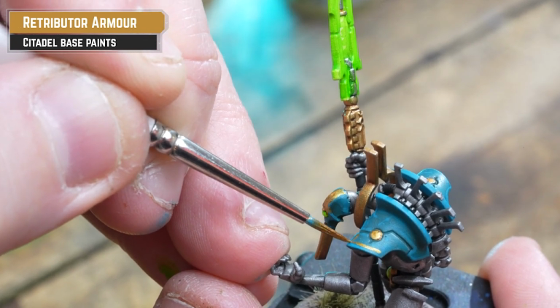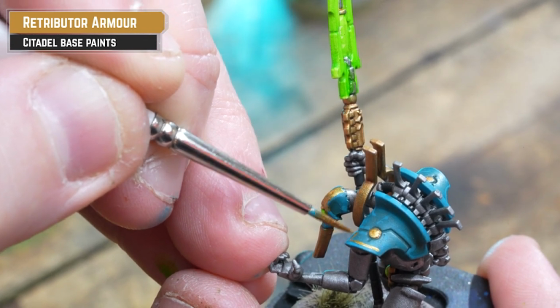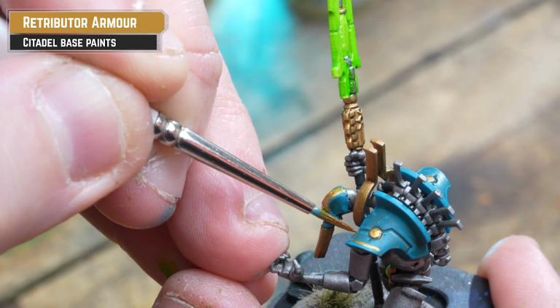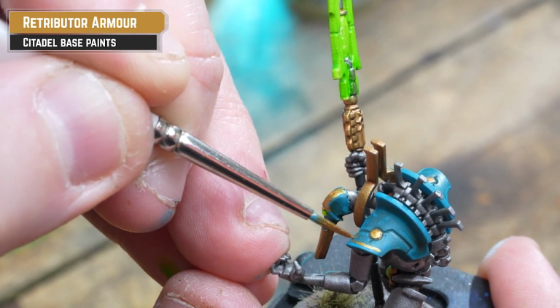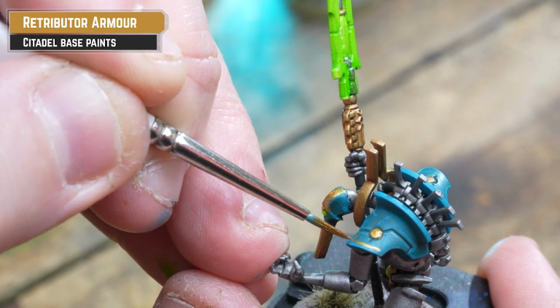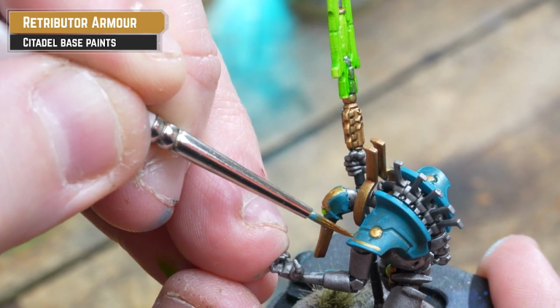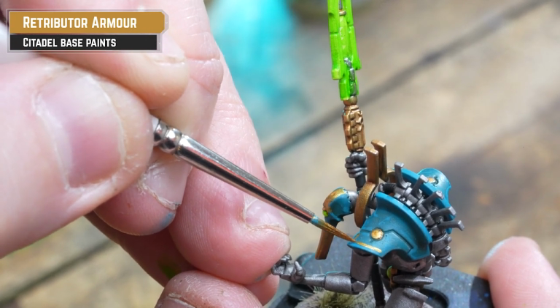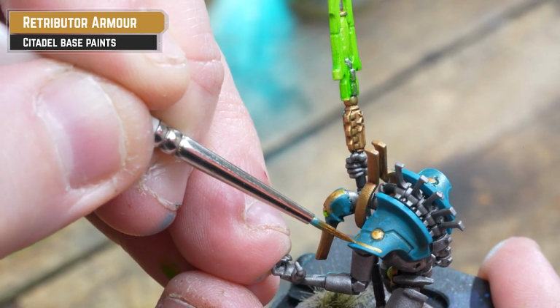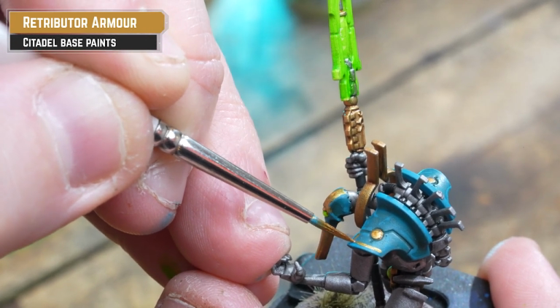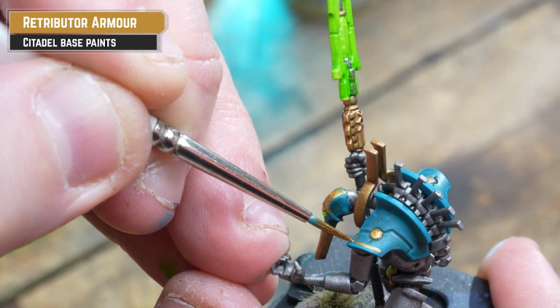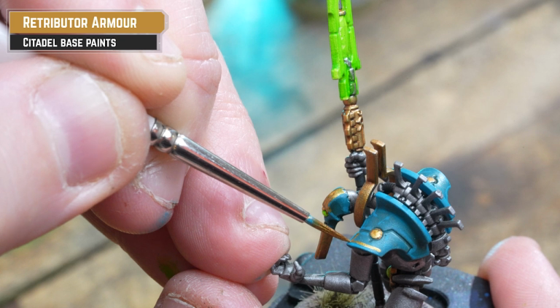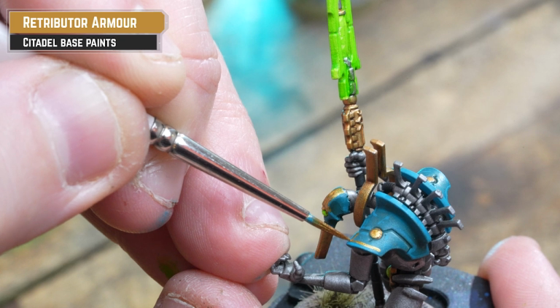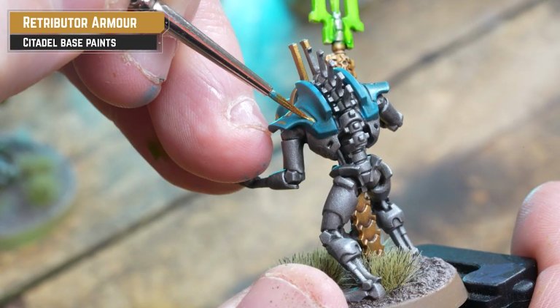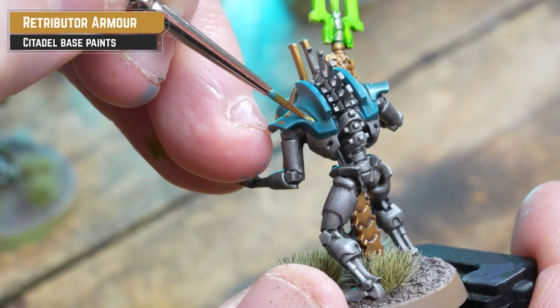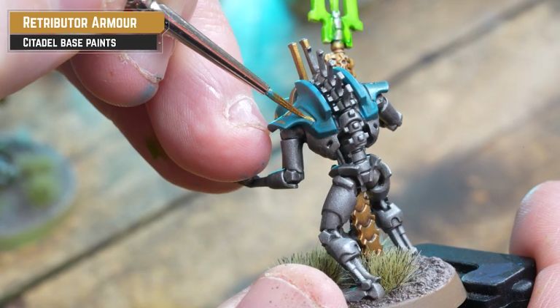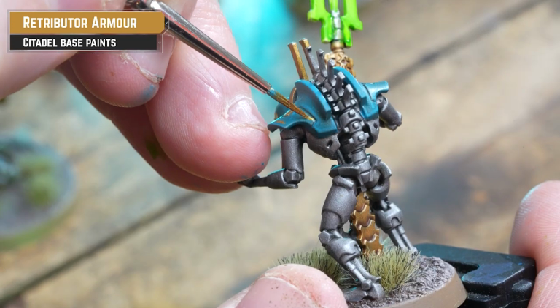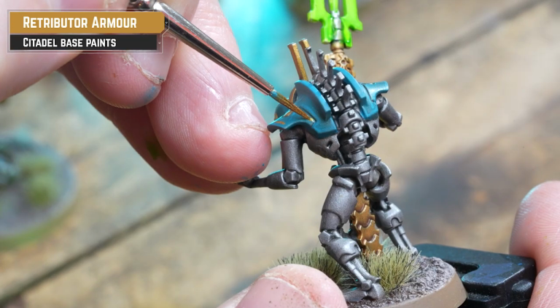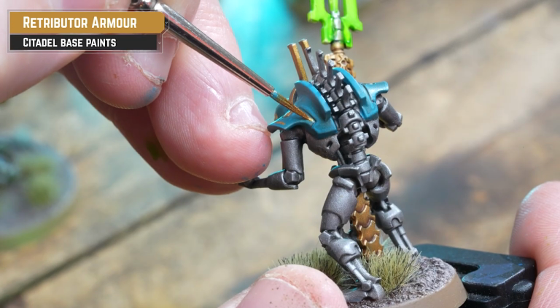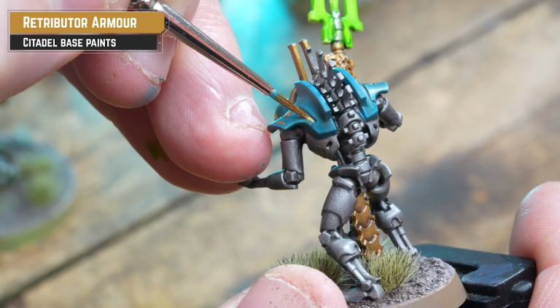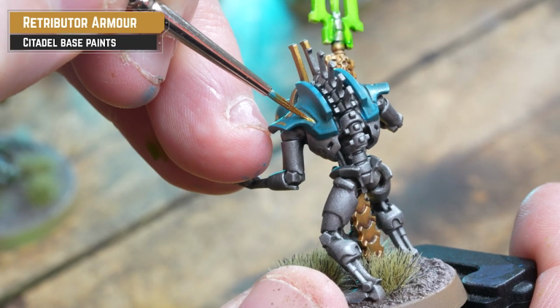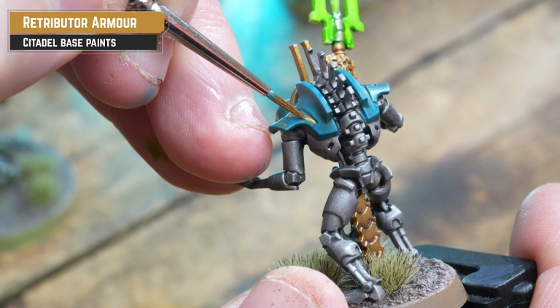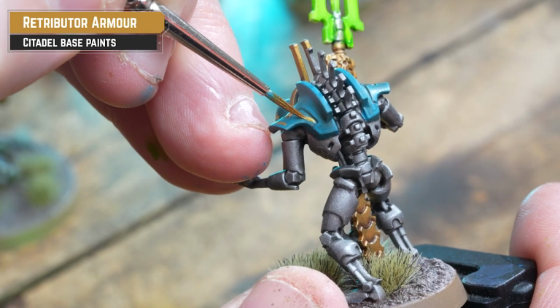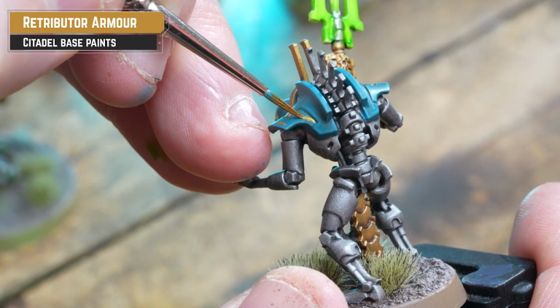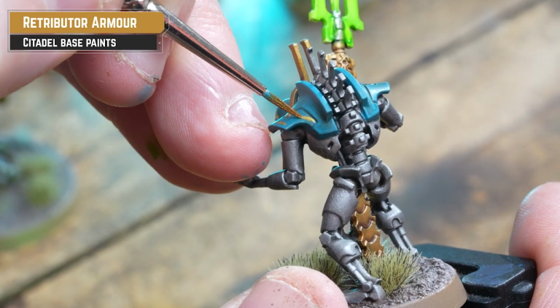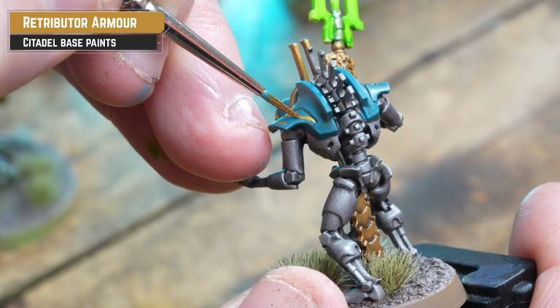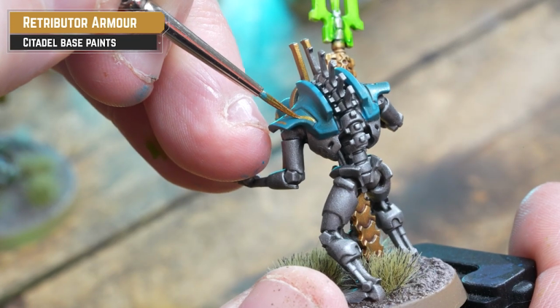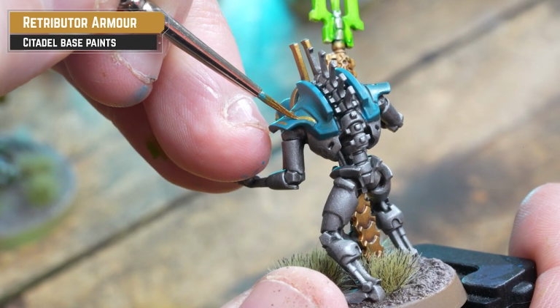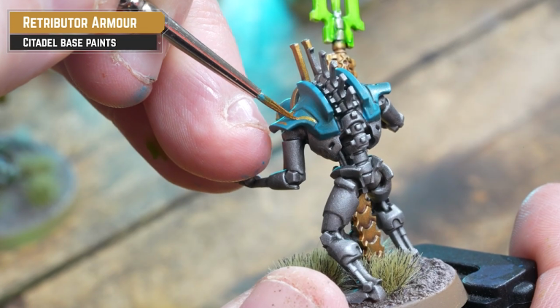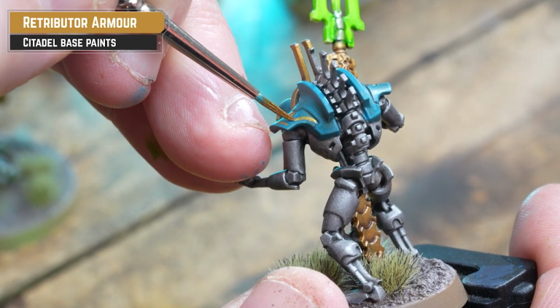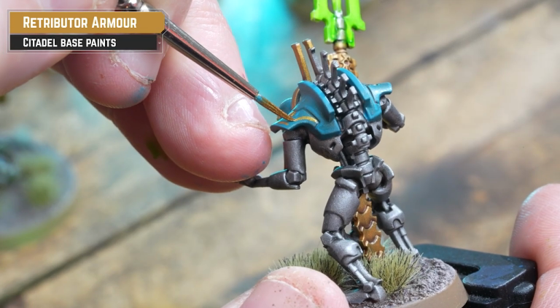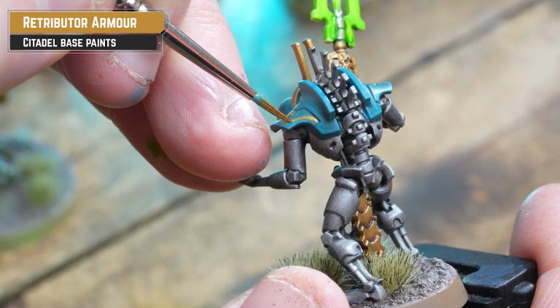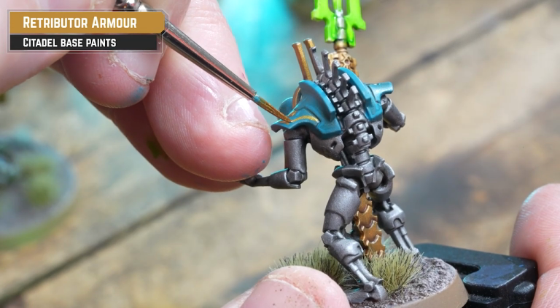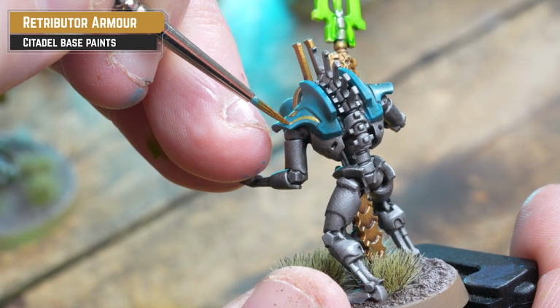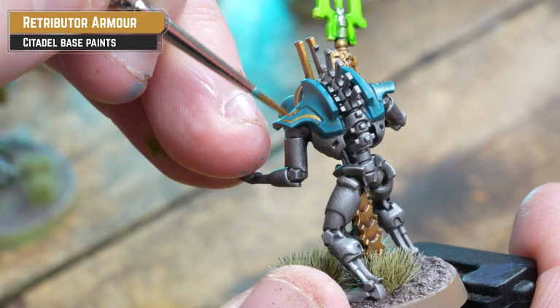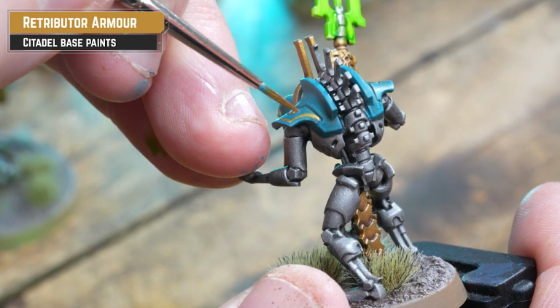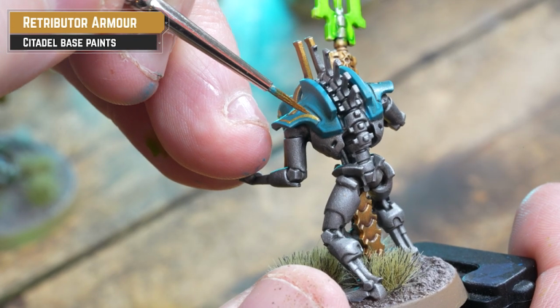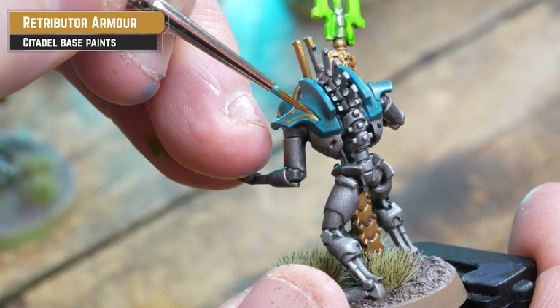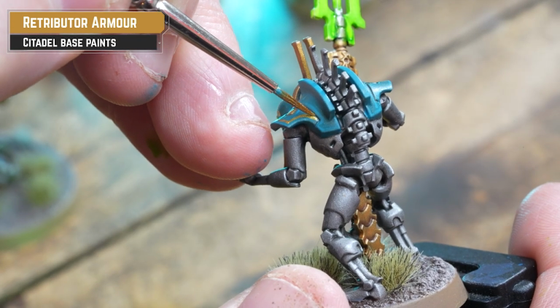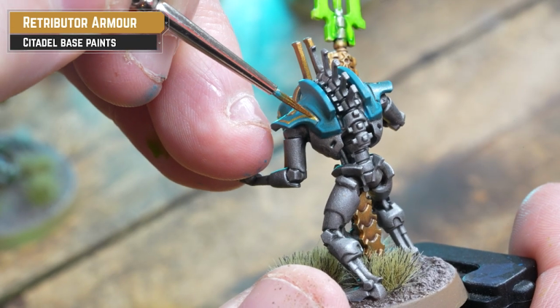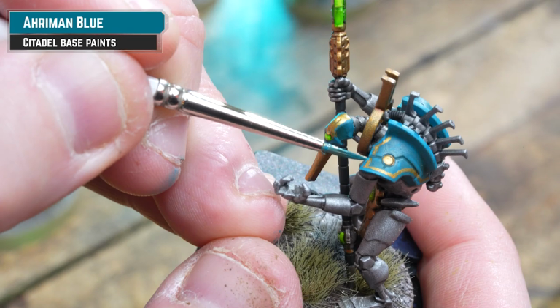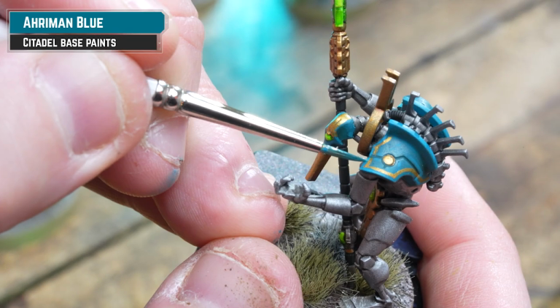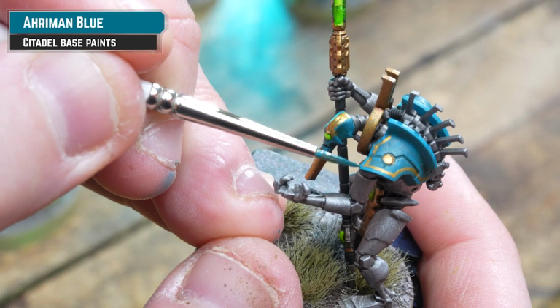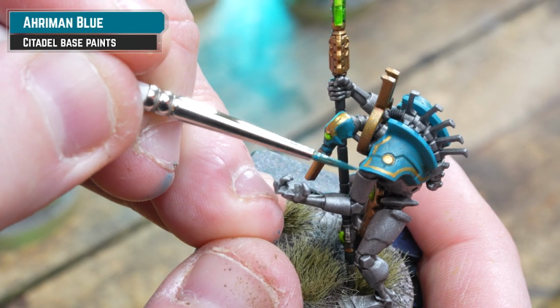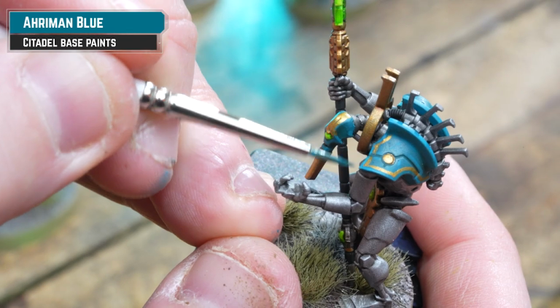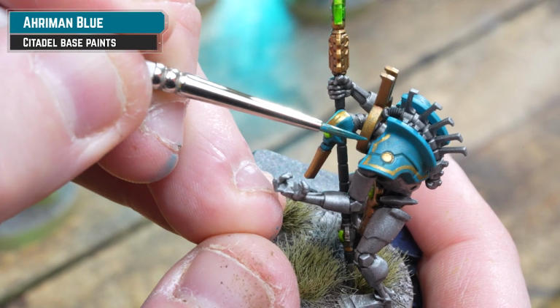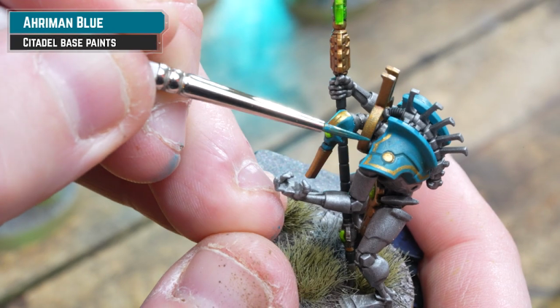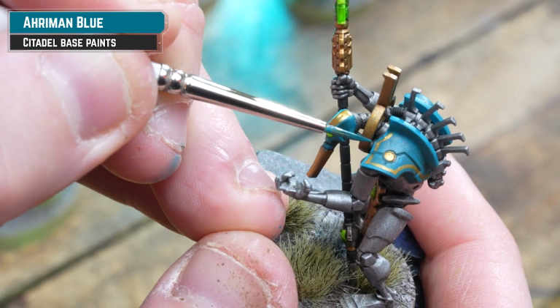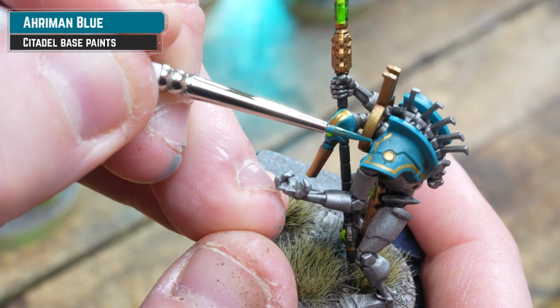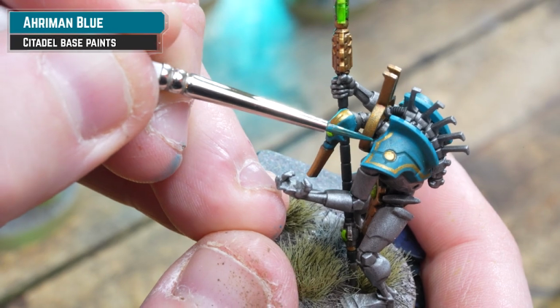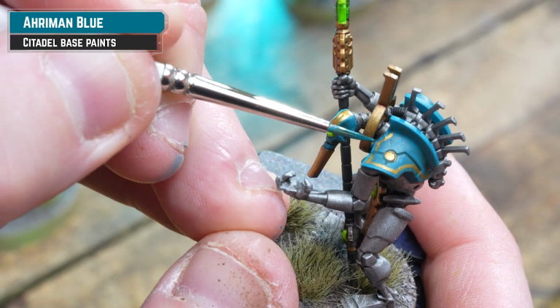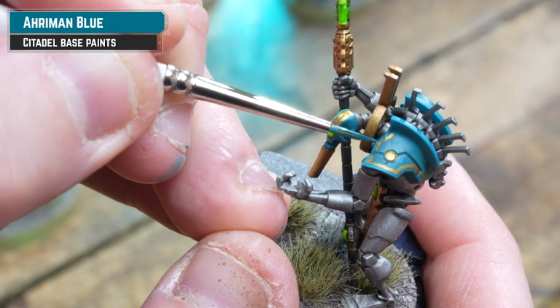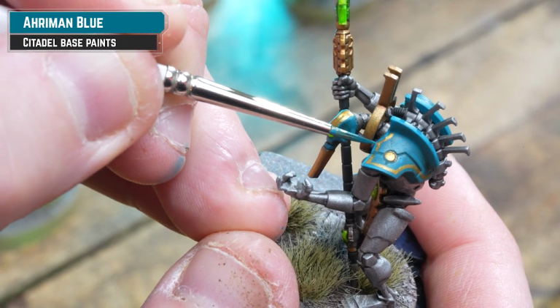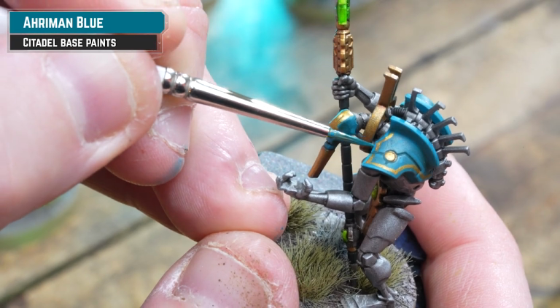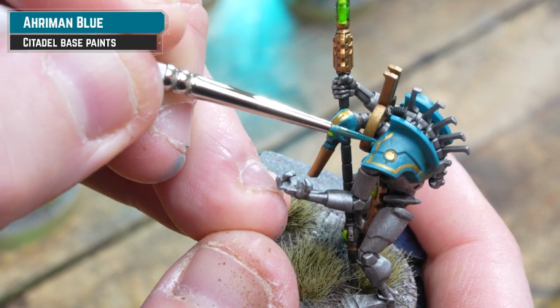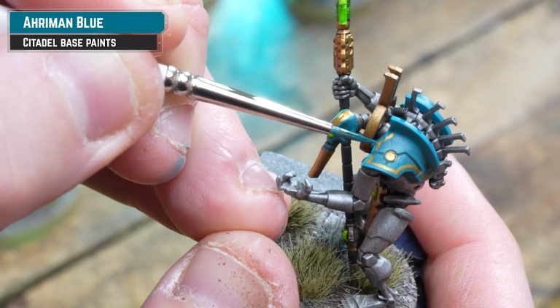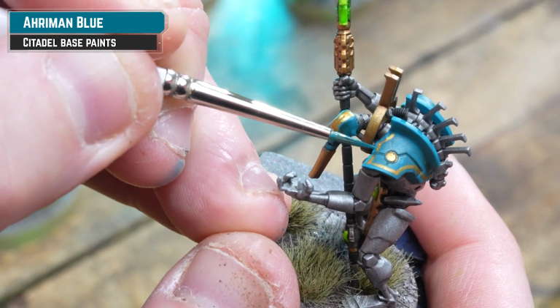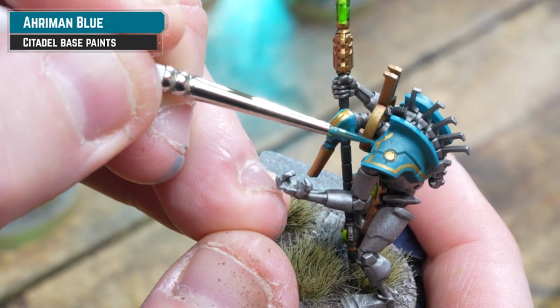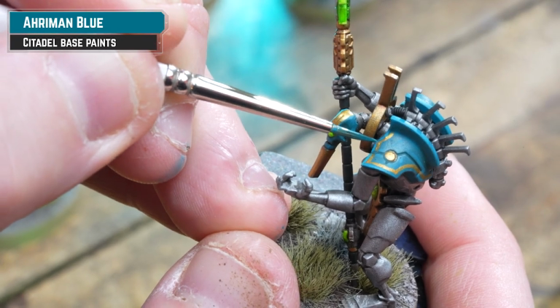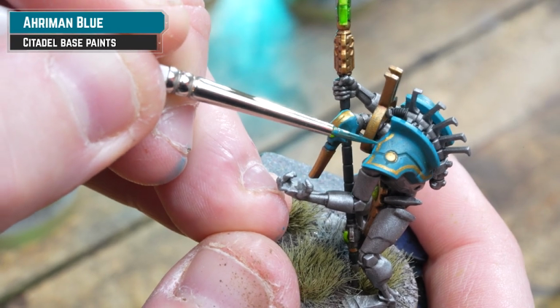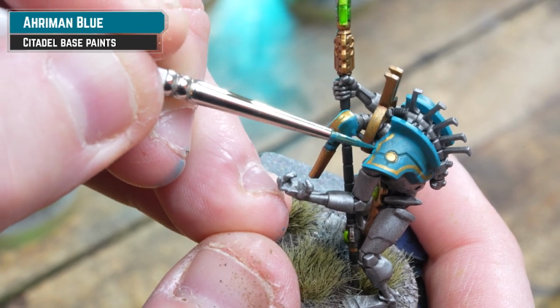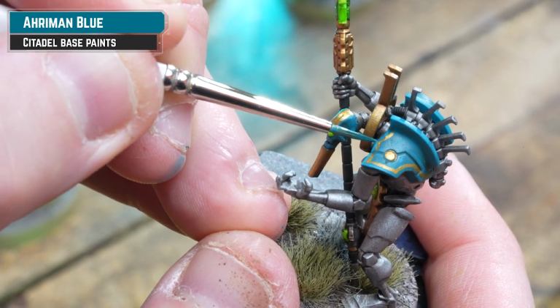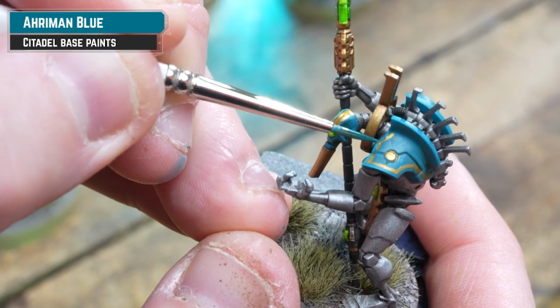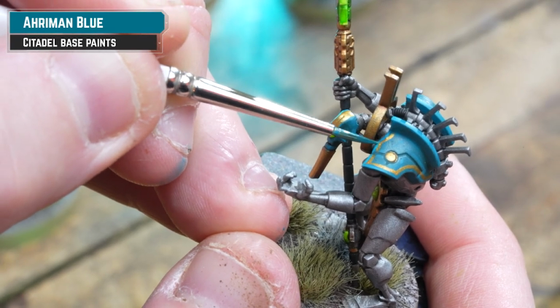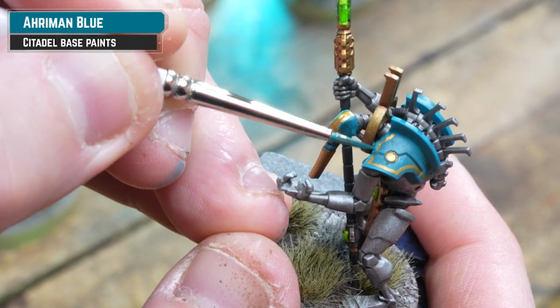The important thing here is to only do what you're comfortable doing. You can make mistakes — don't worry about it. Mistakes can always be fixed with painting.